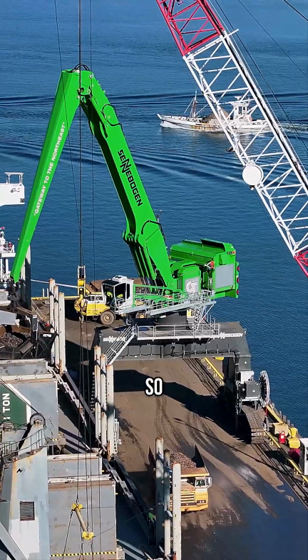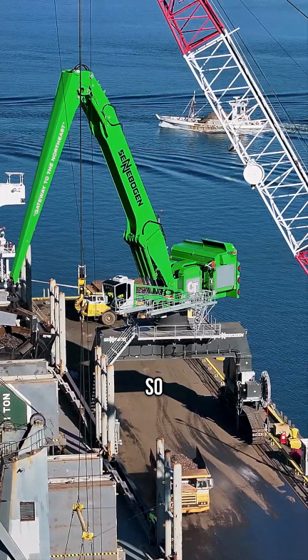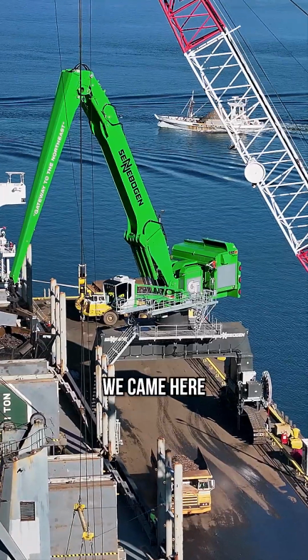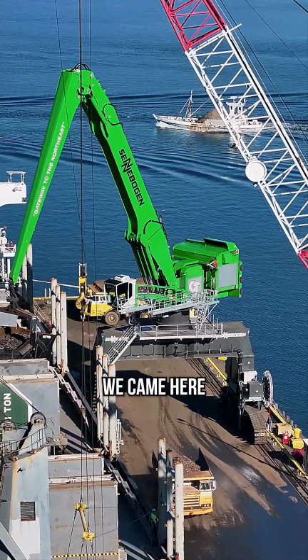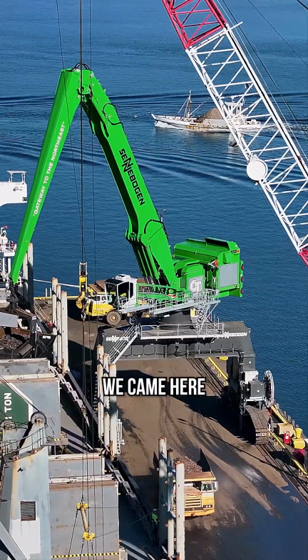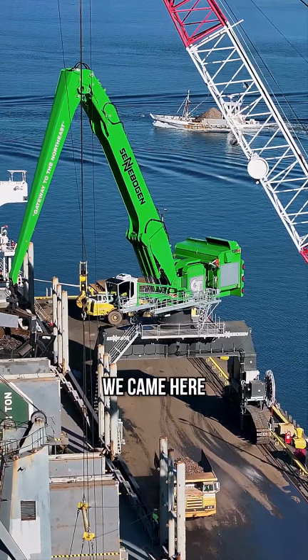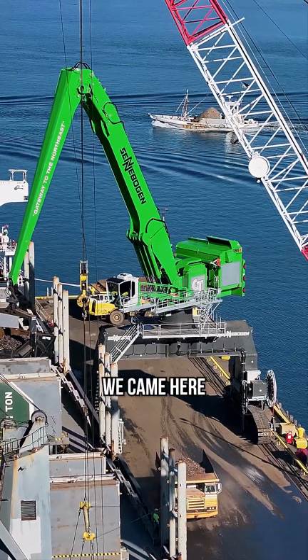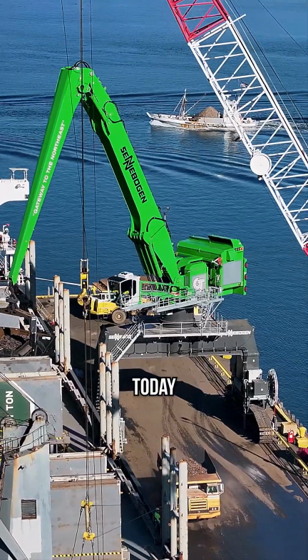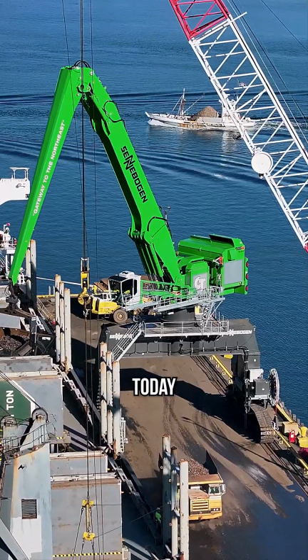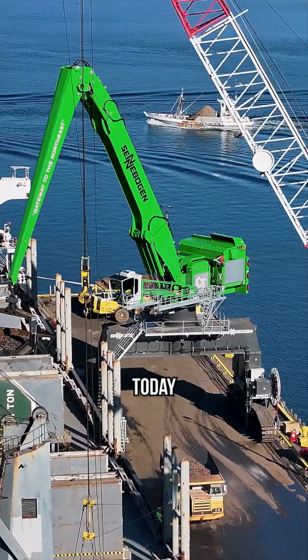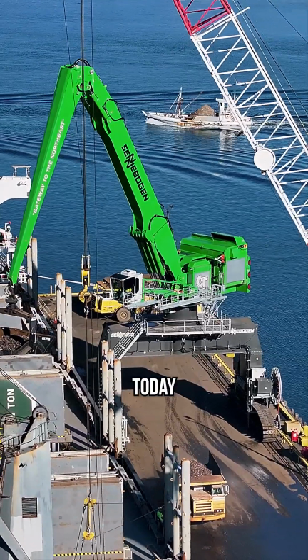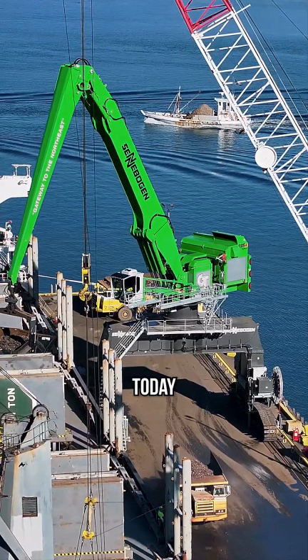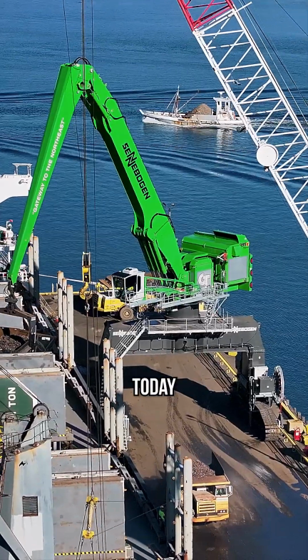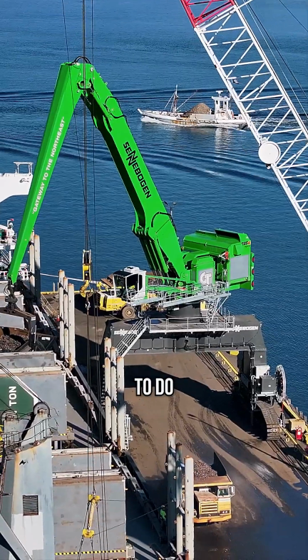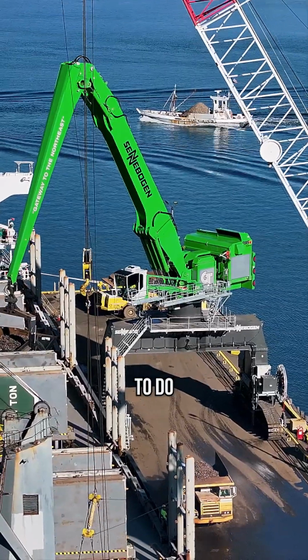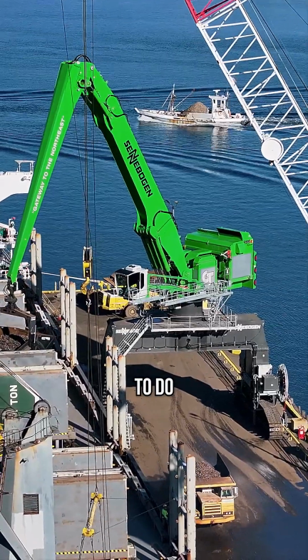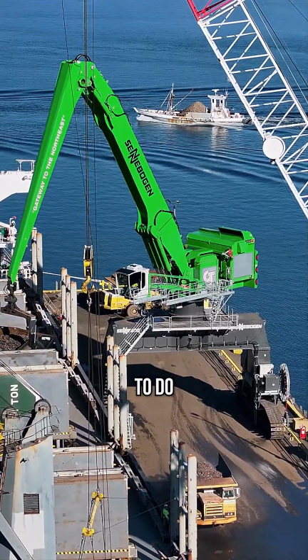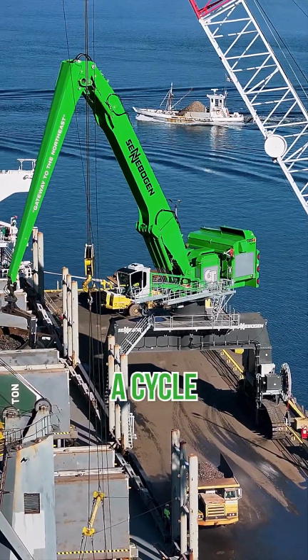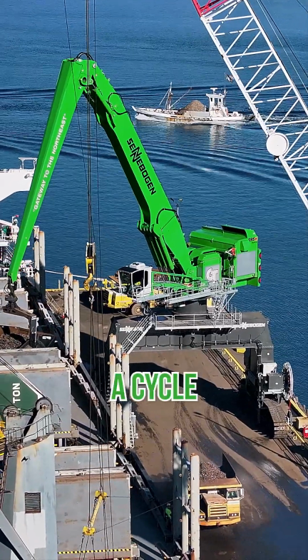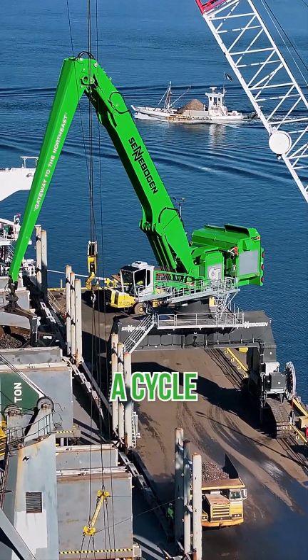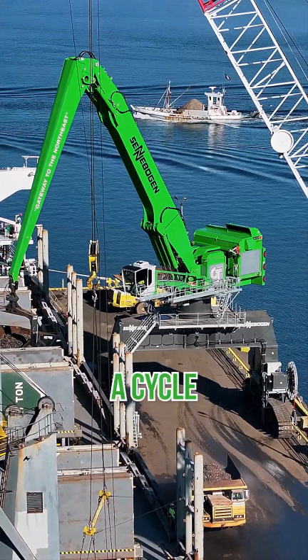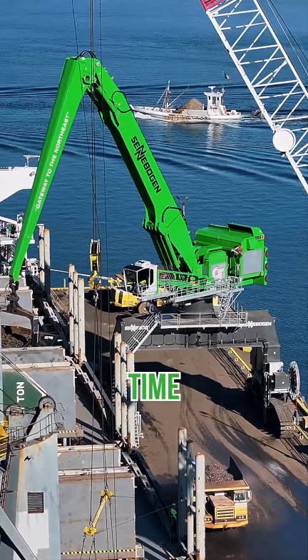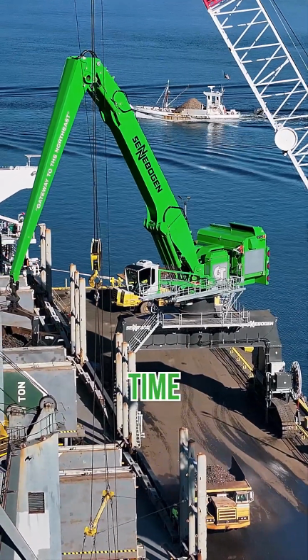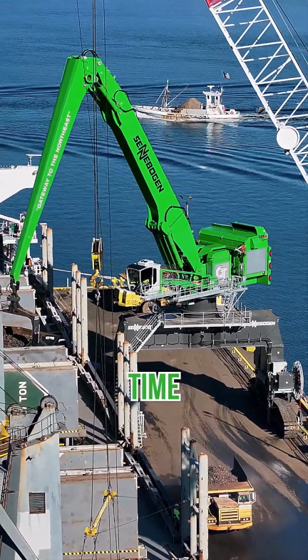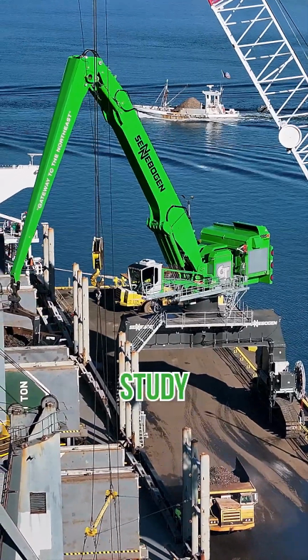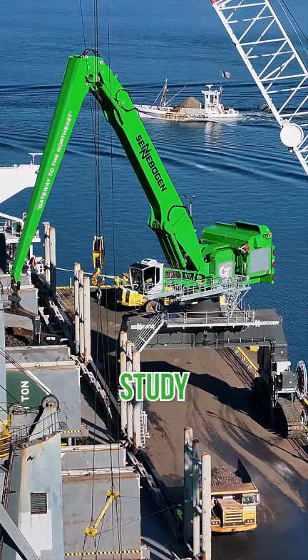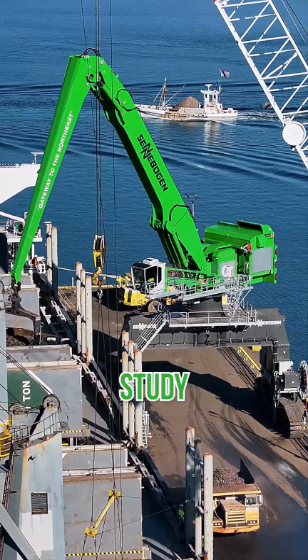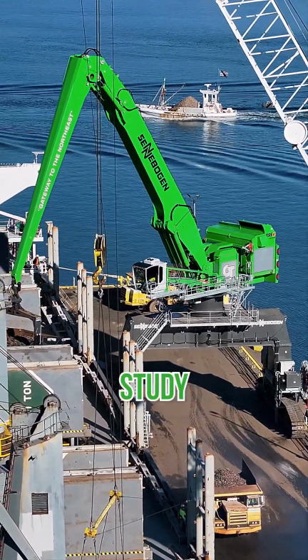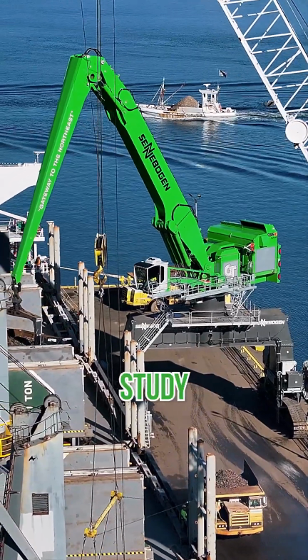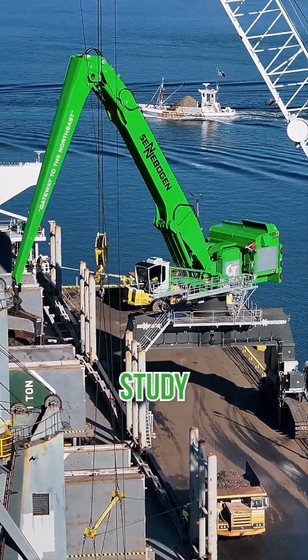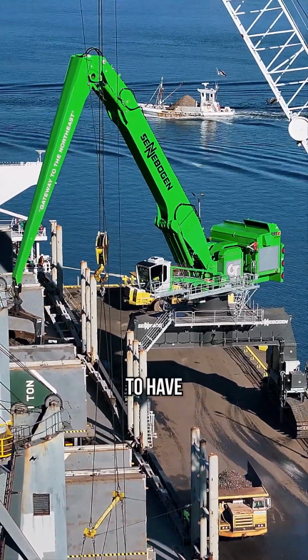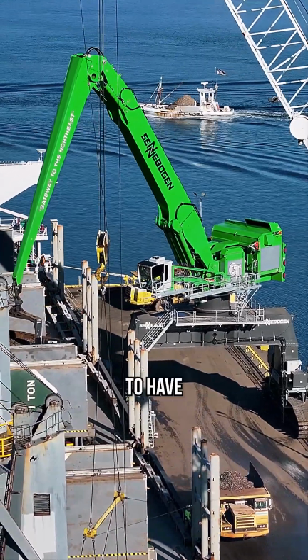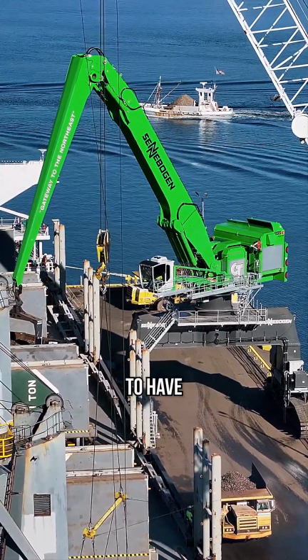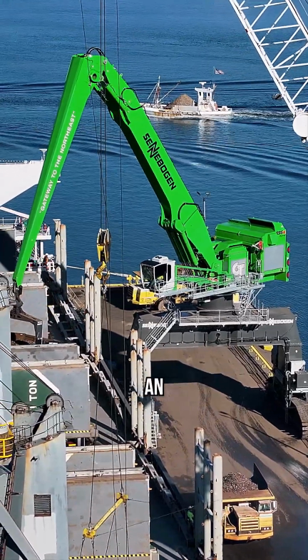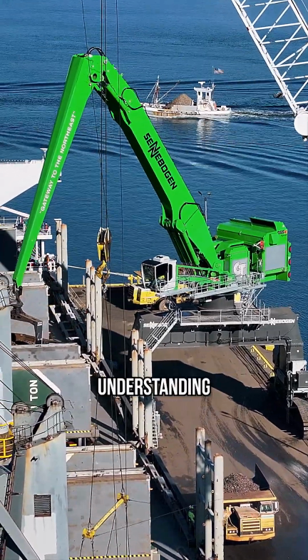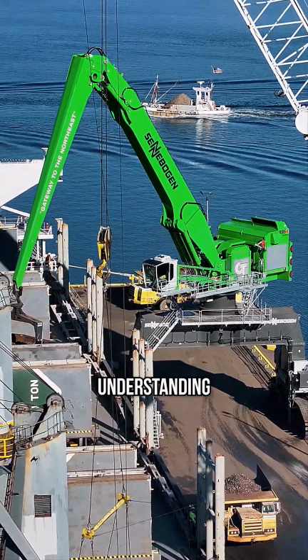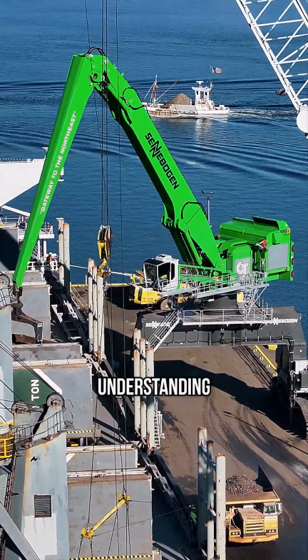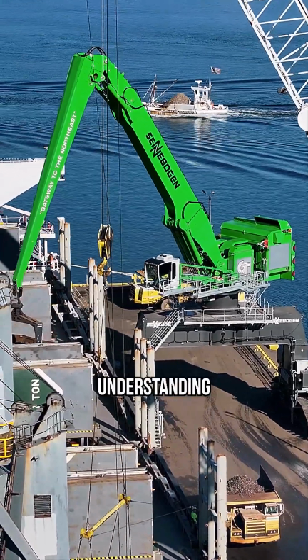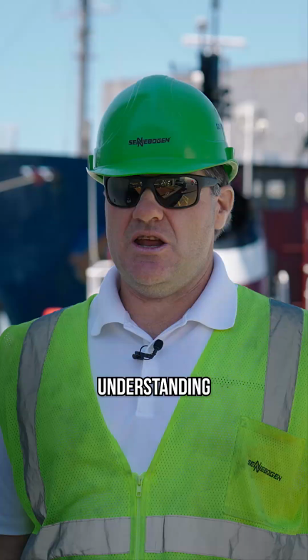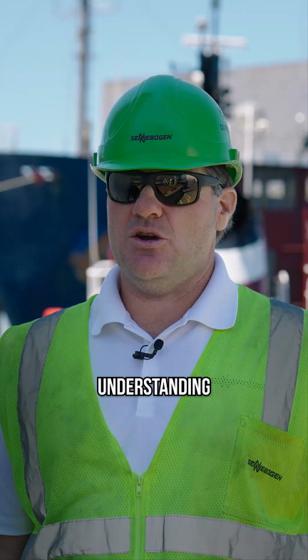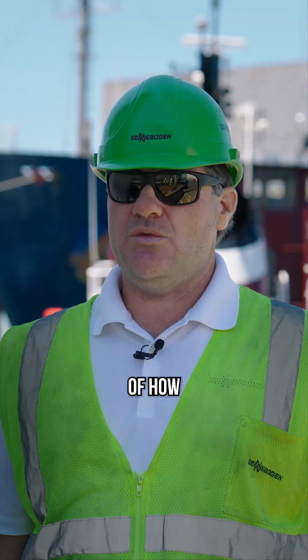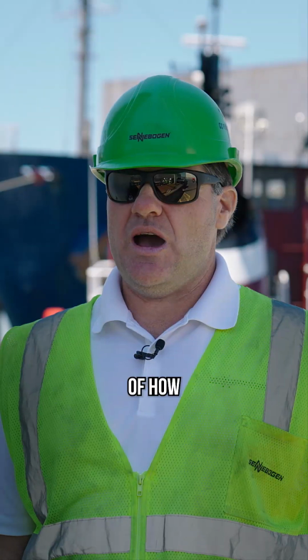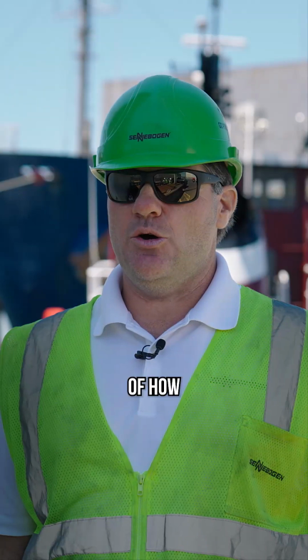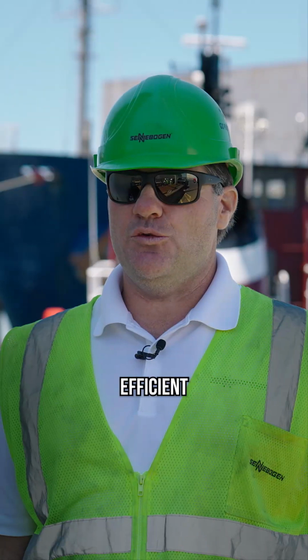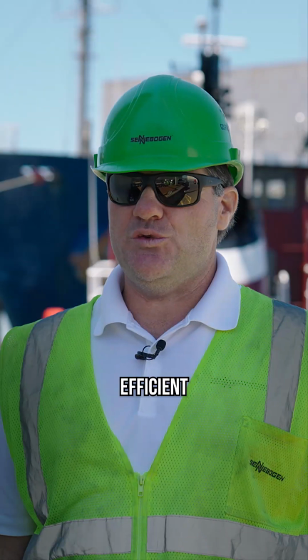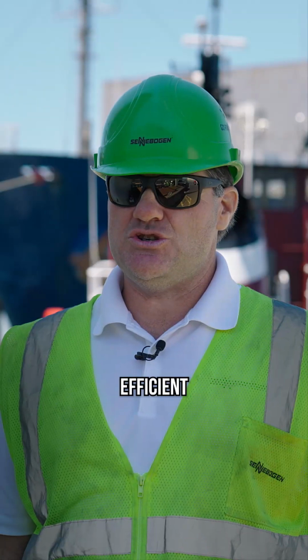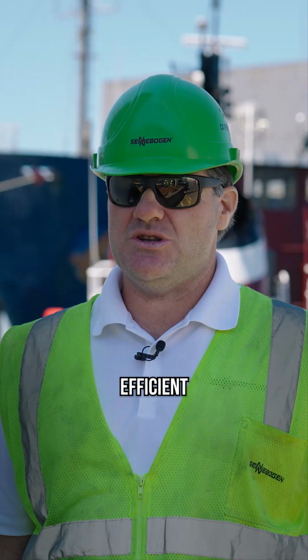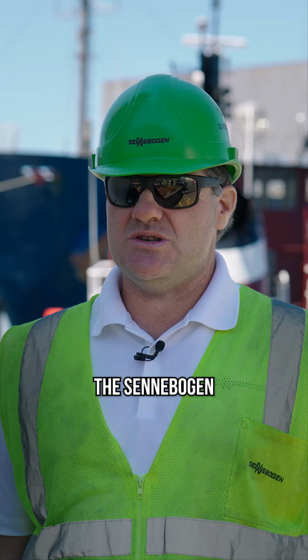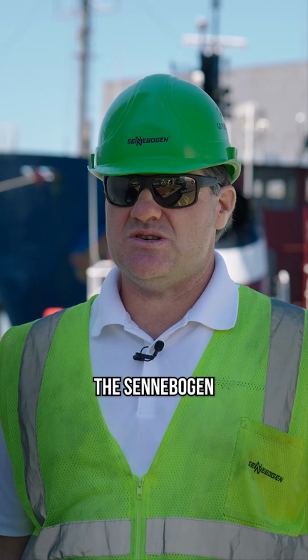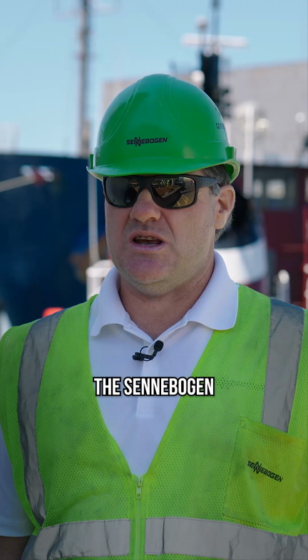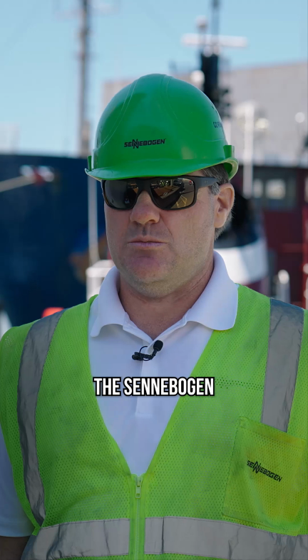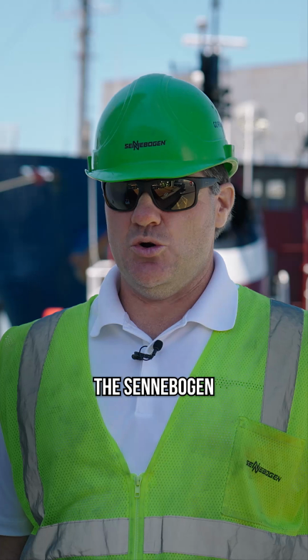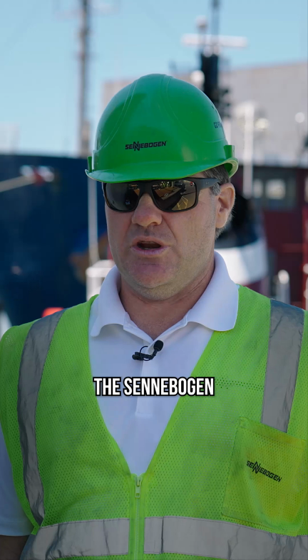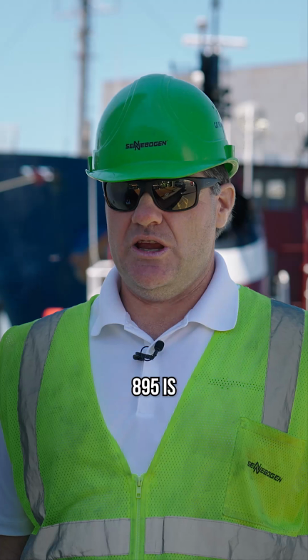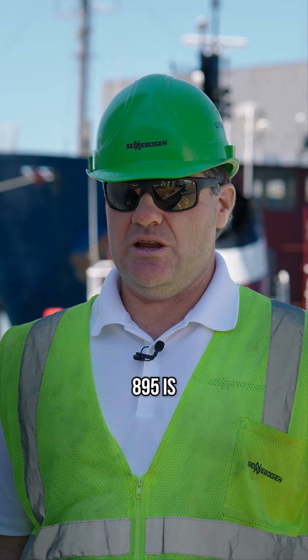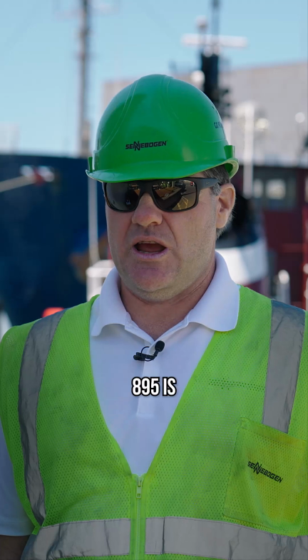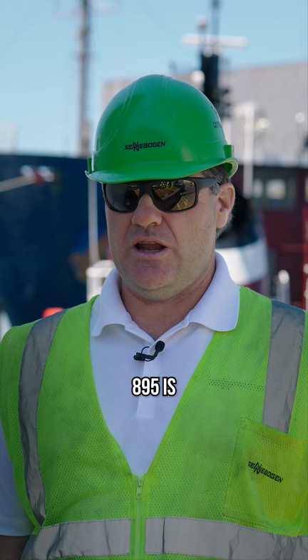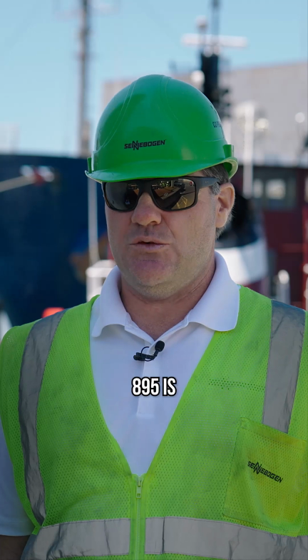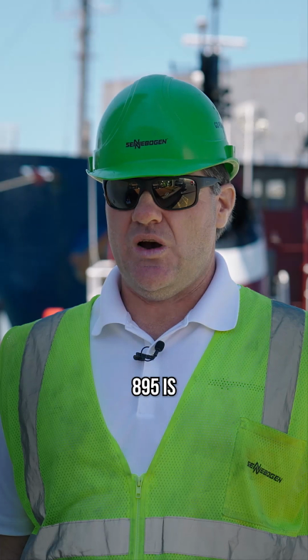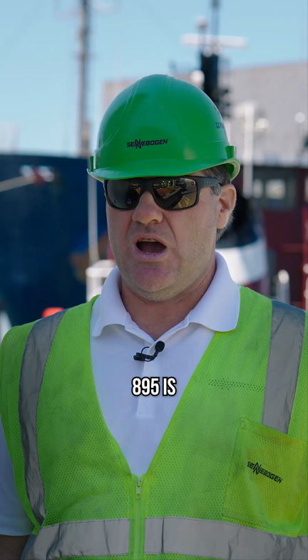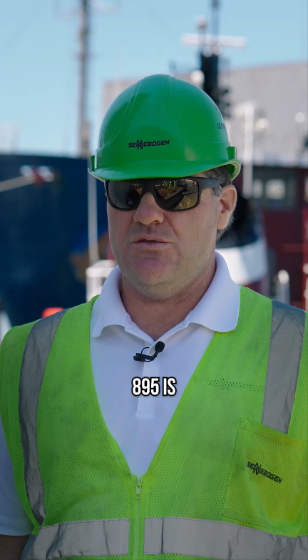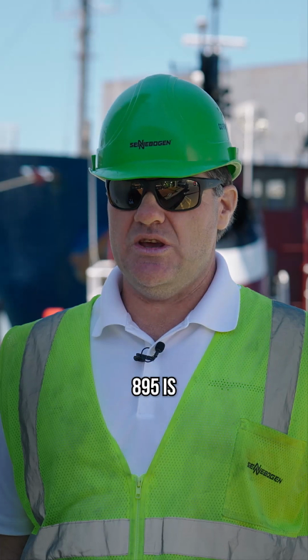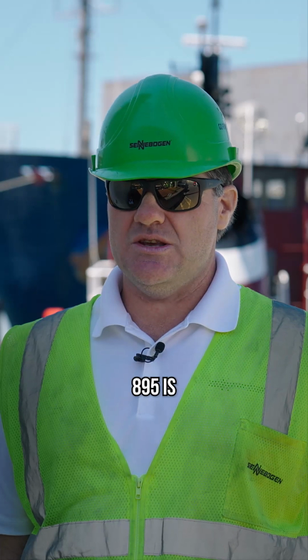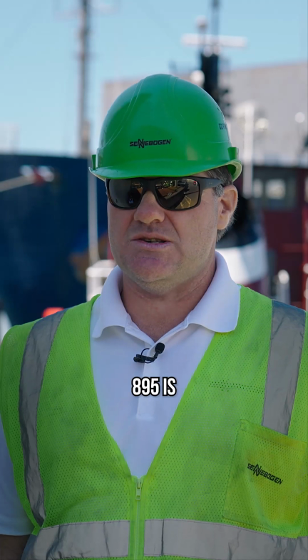We came here today to do a cycle time study to have an understanding of how efficient the Sennebogen 895 is.